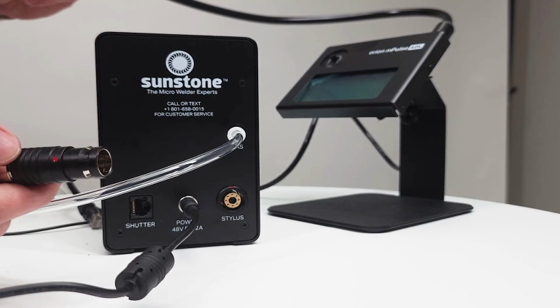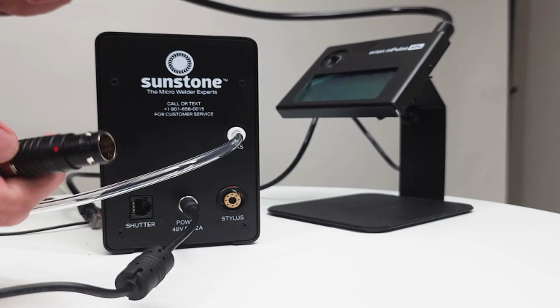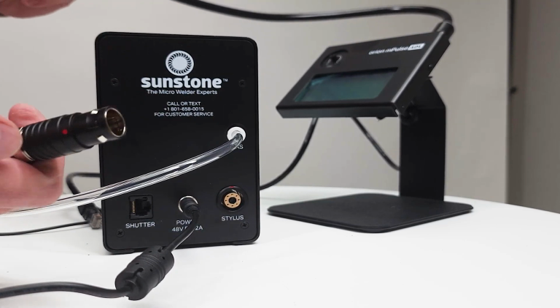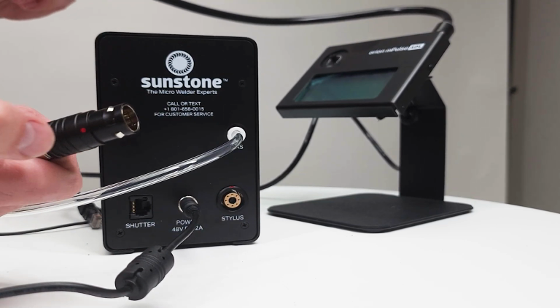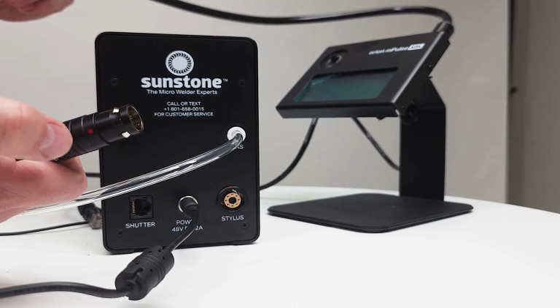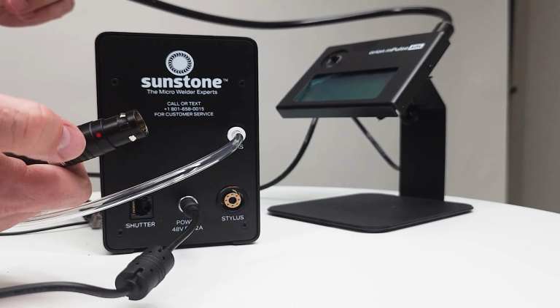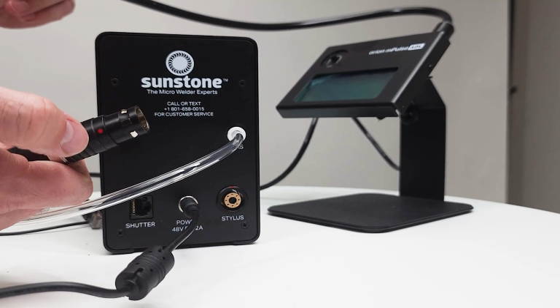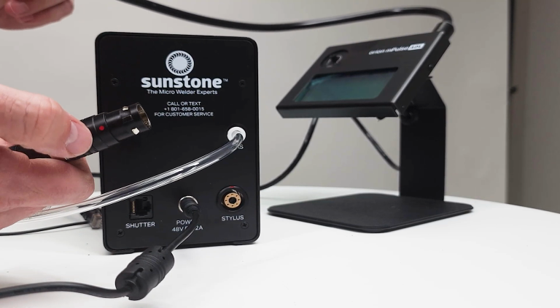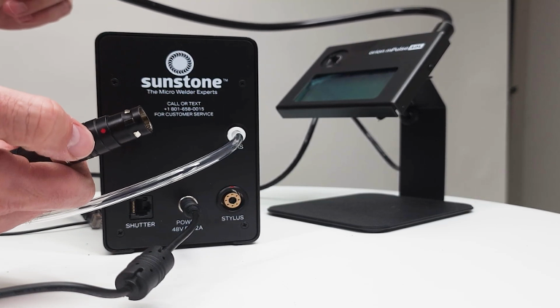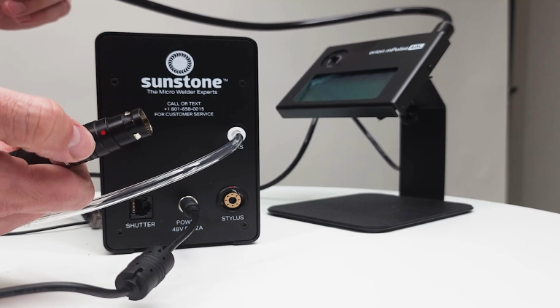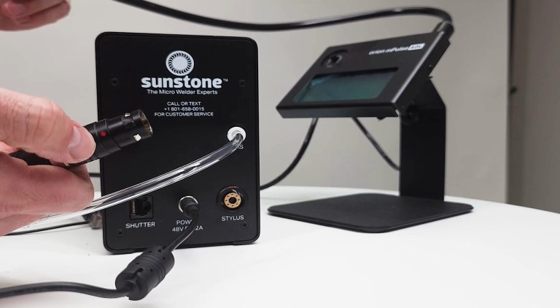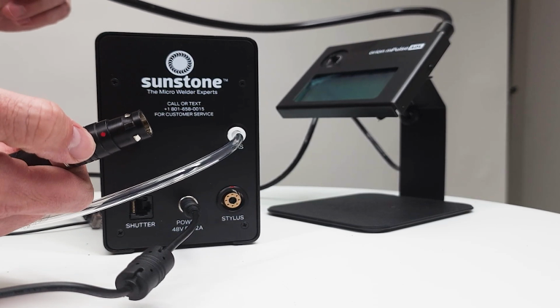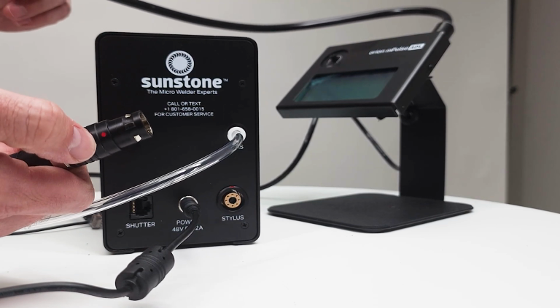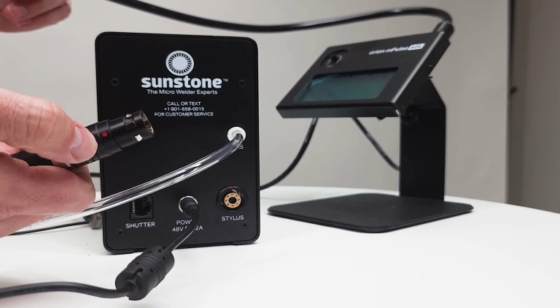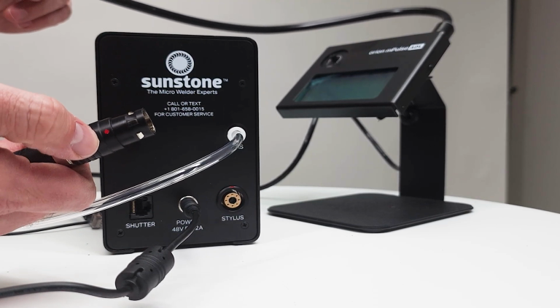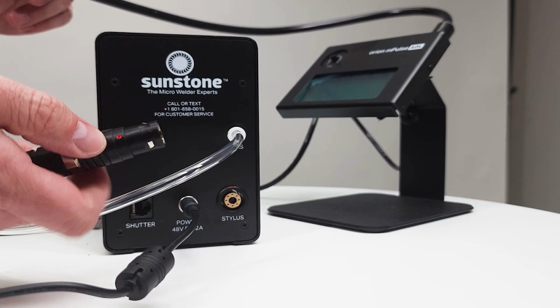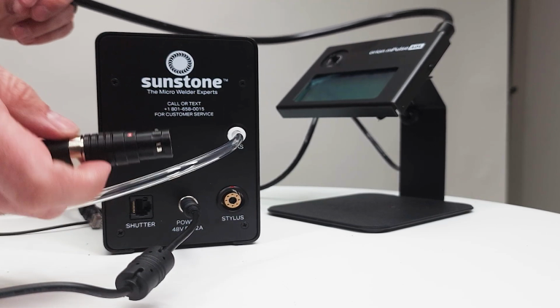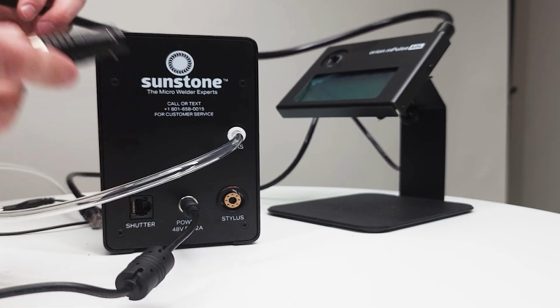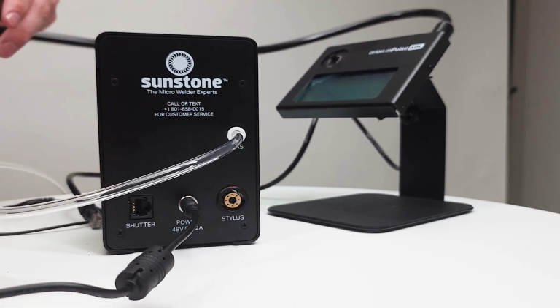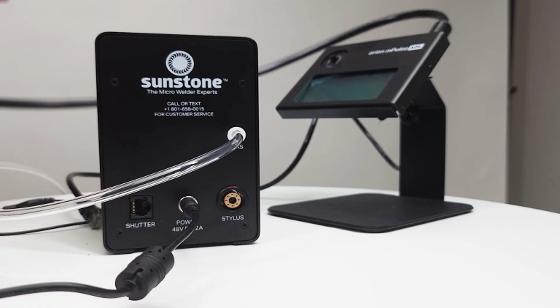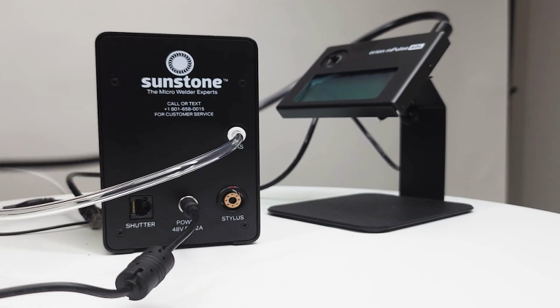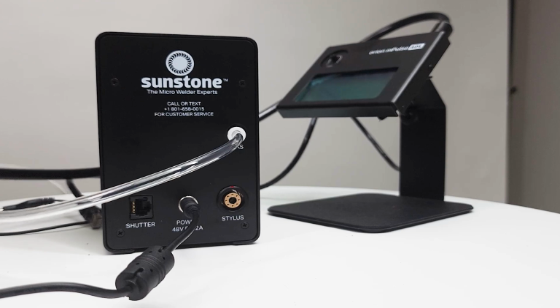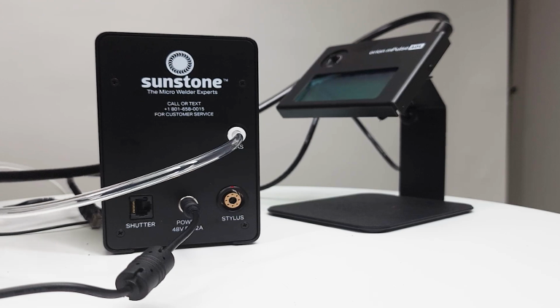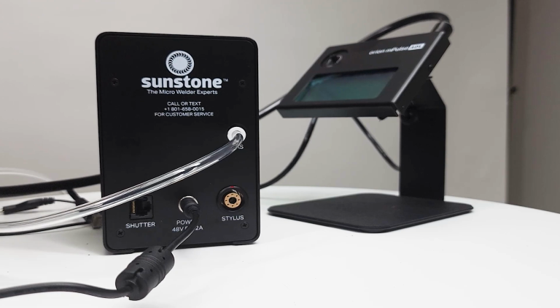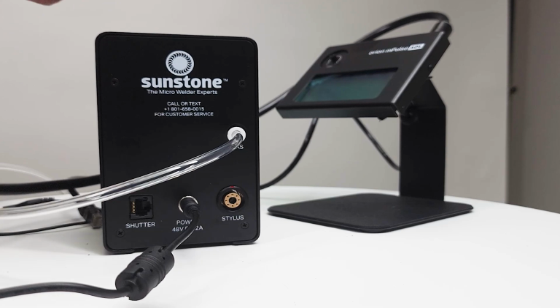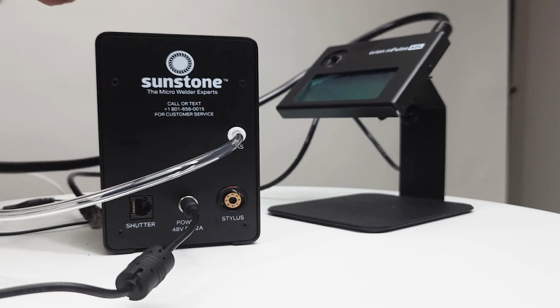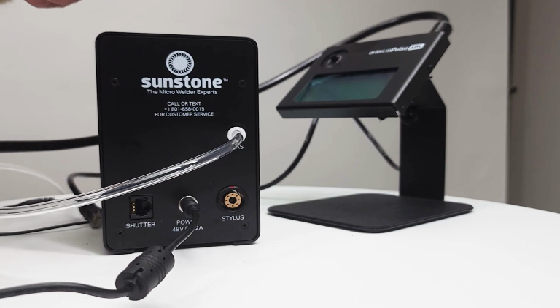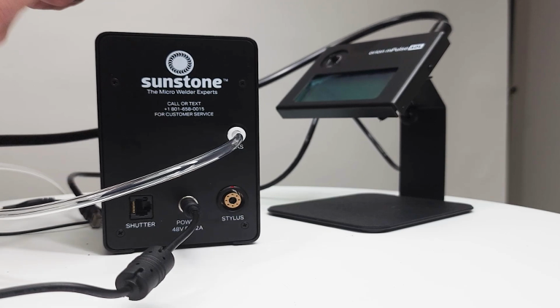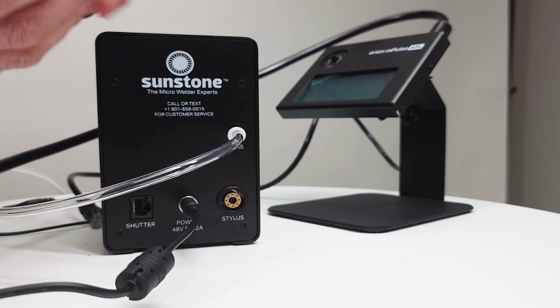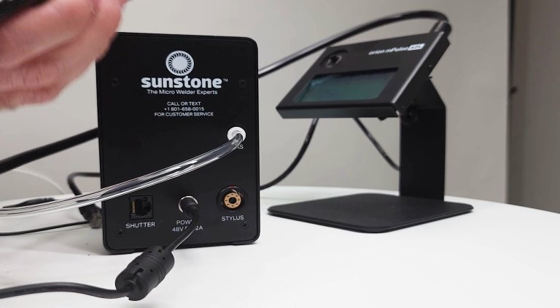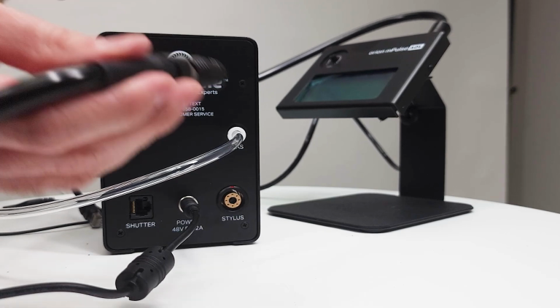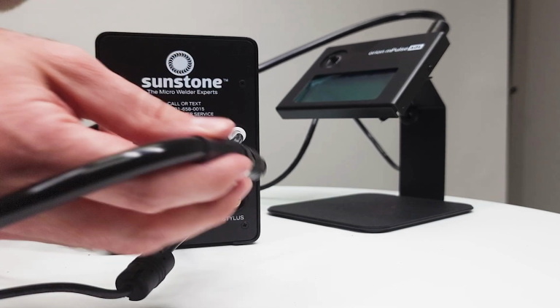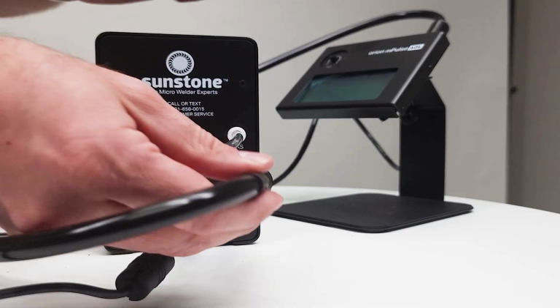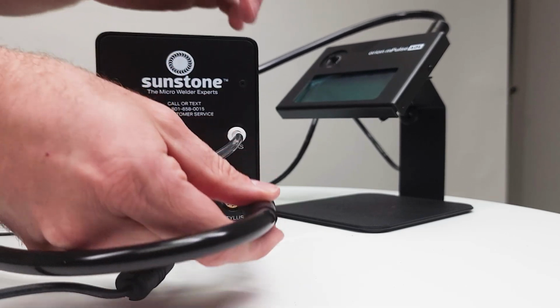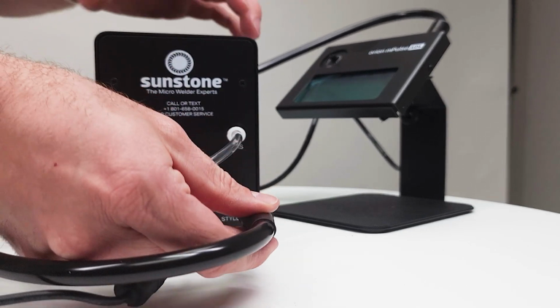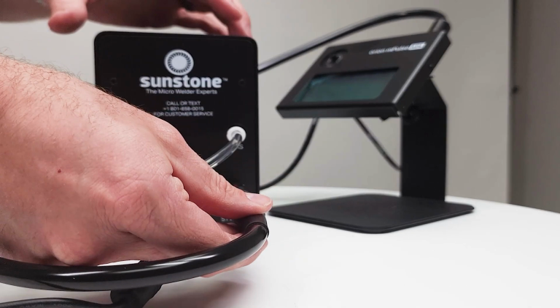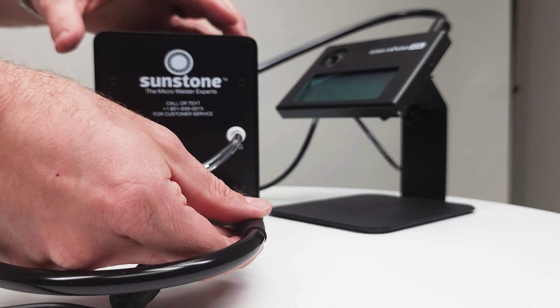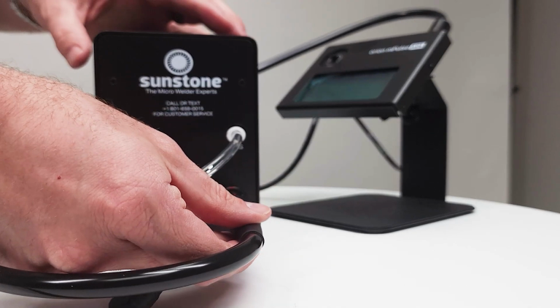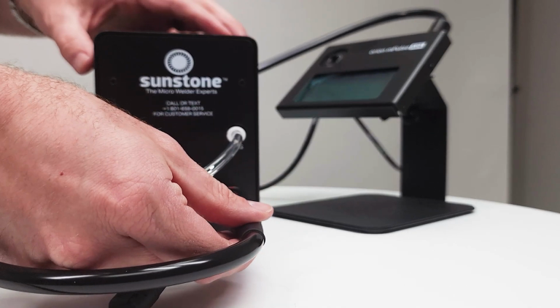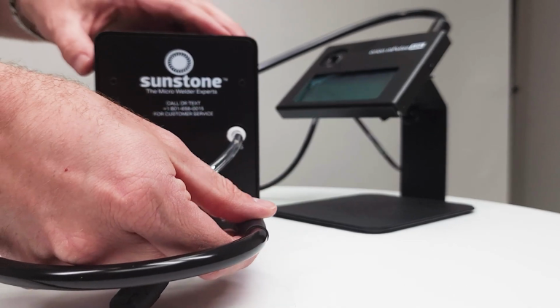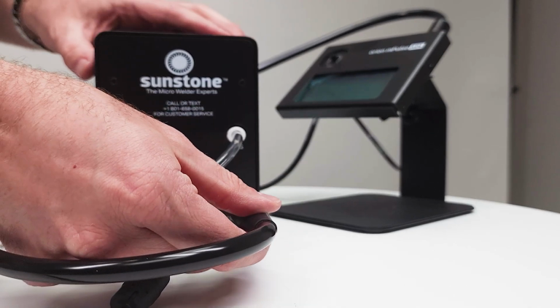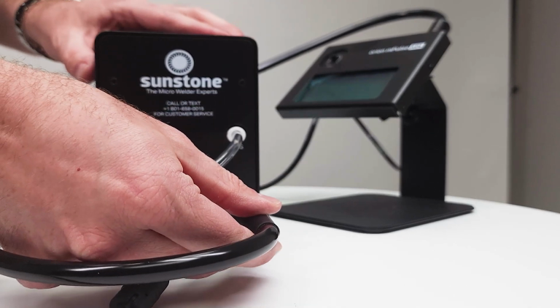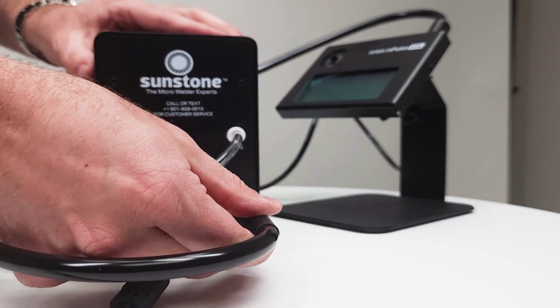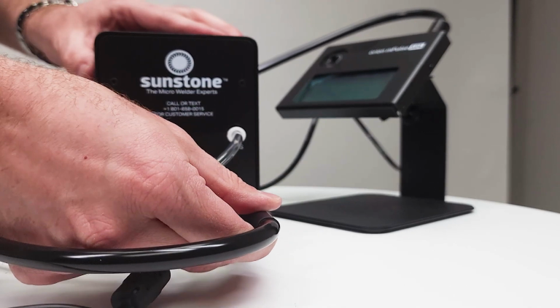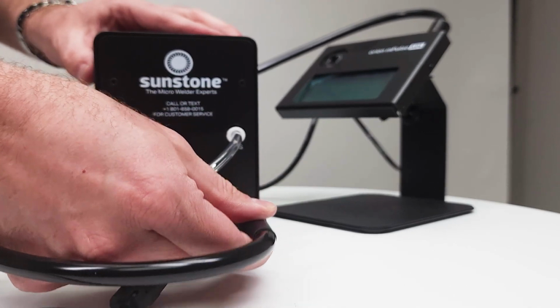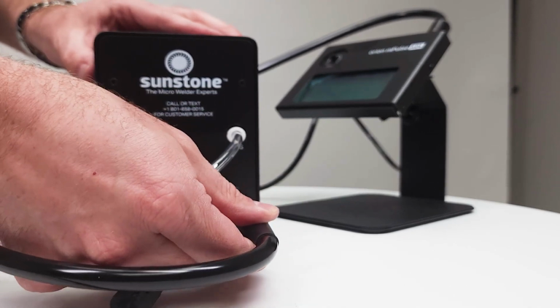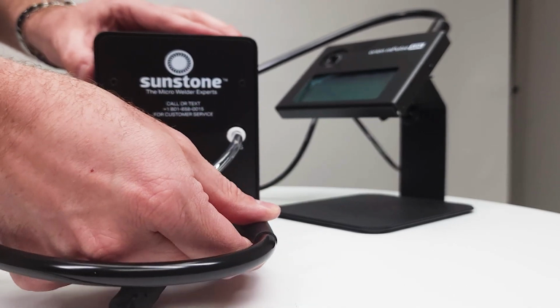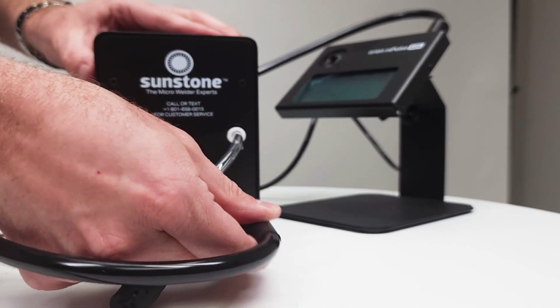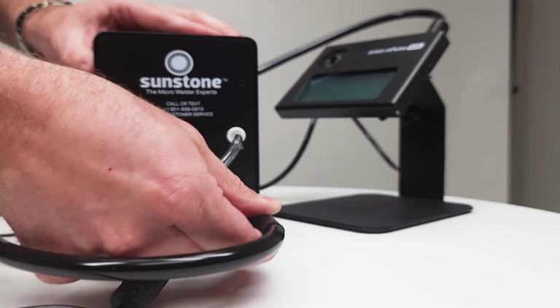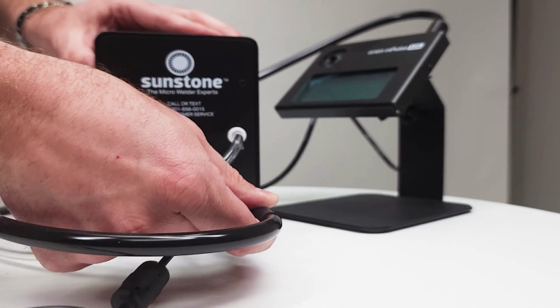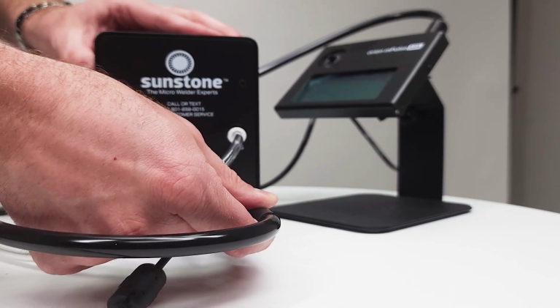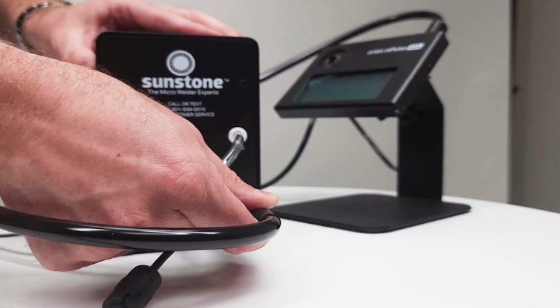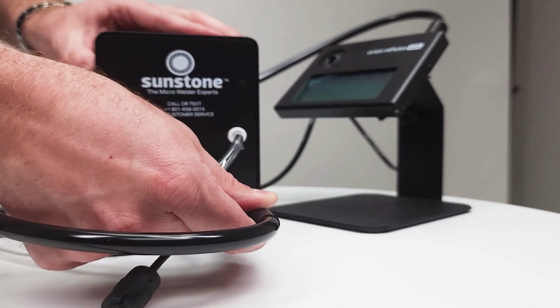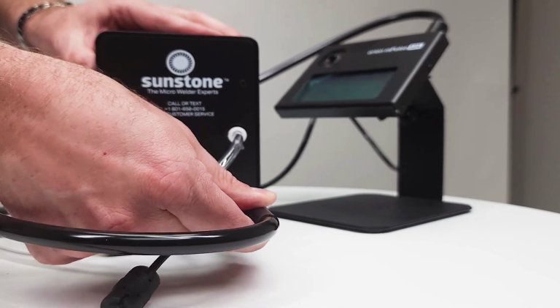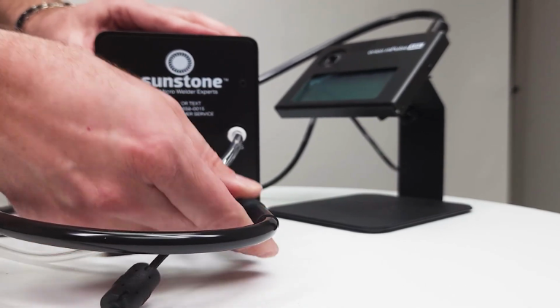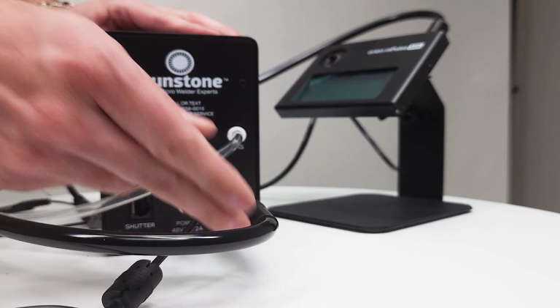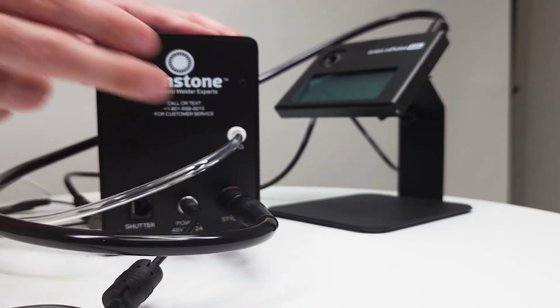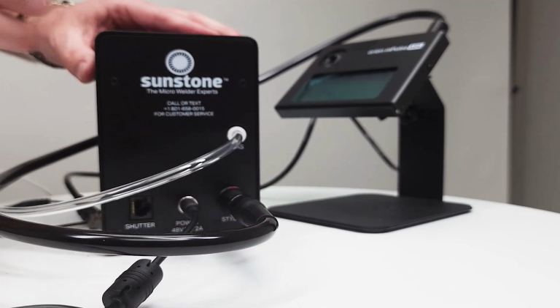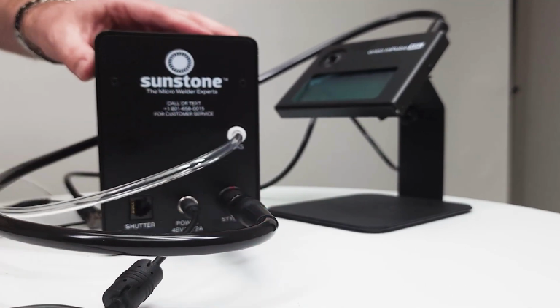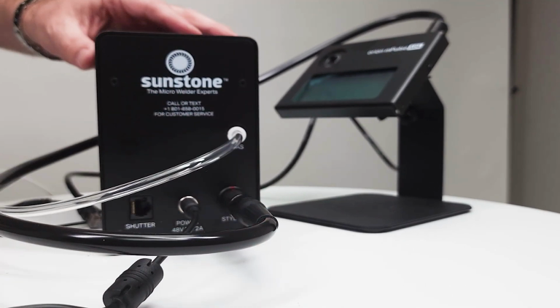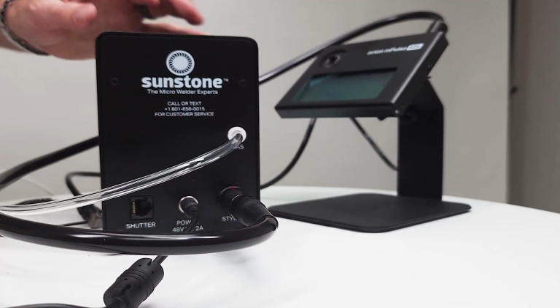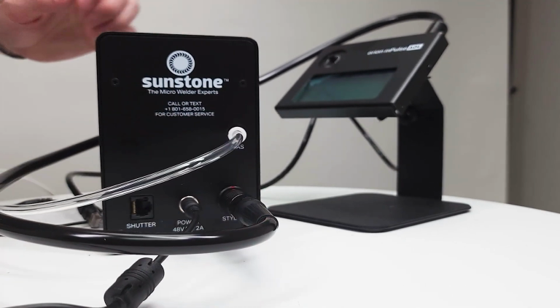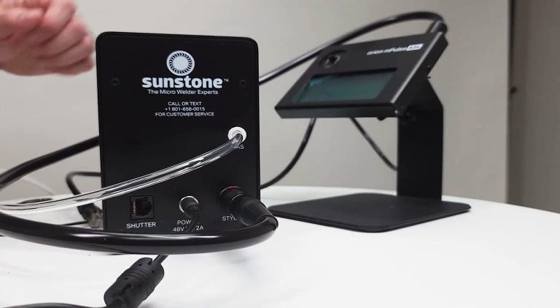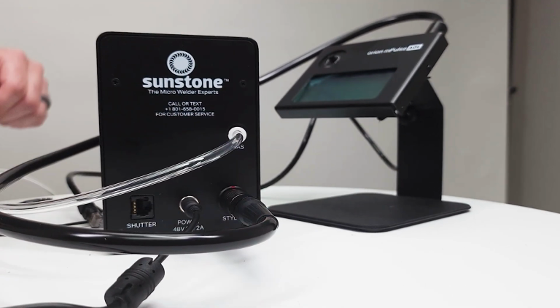Then we're going to line up the red dot from our stylus with the red dot on the back of the machine and push that in, and you should hear an audible click.